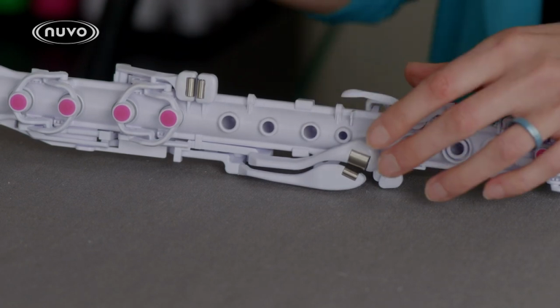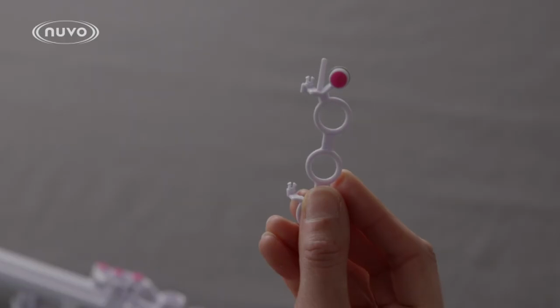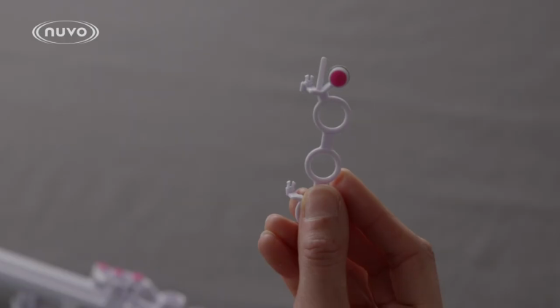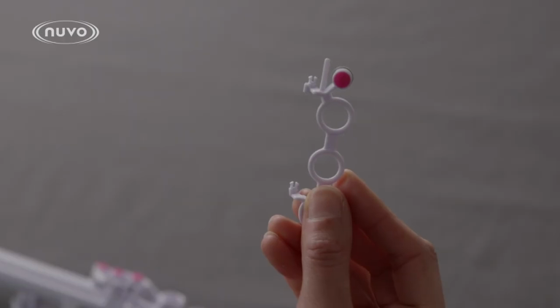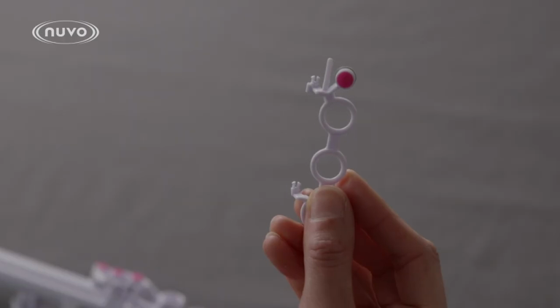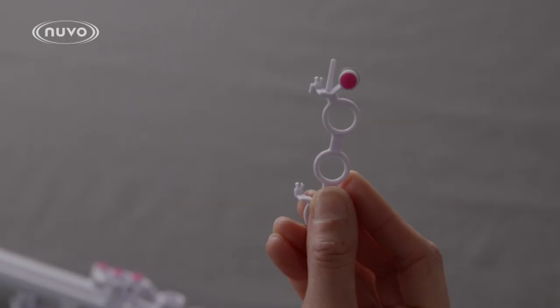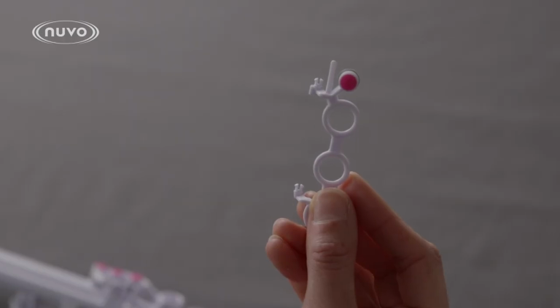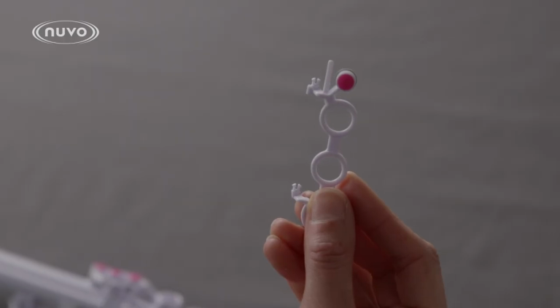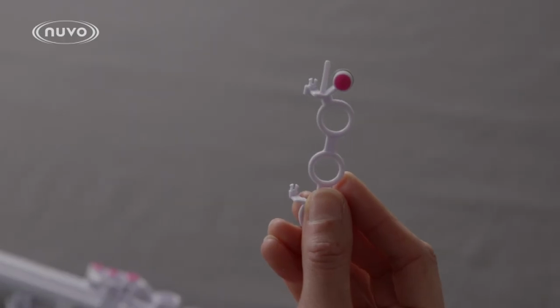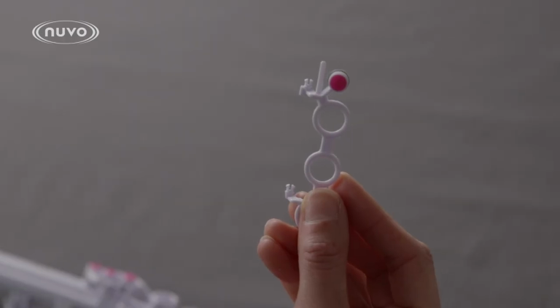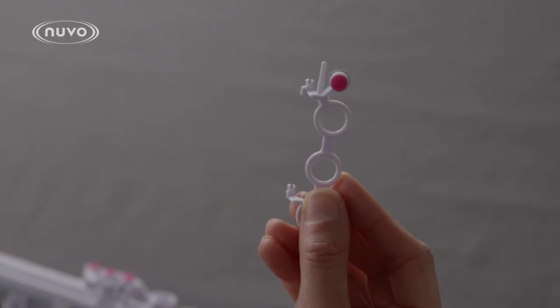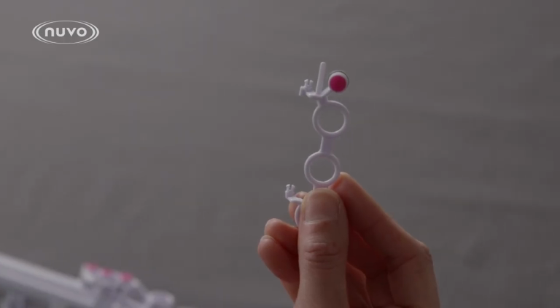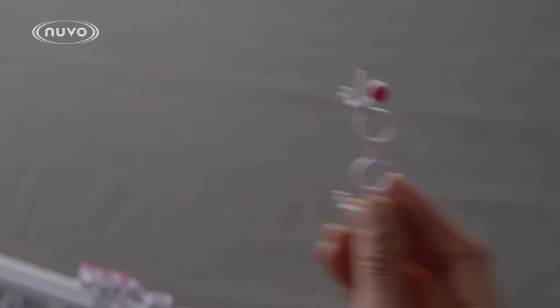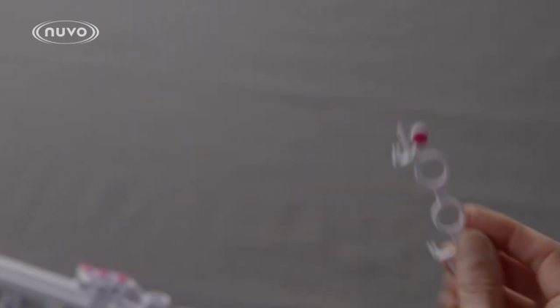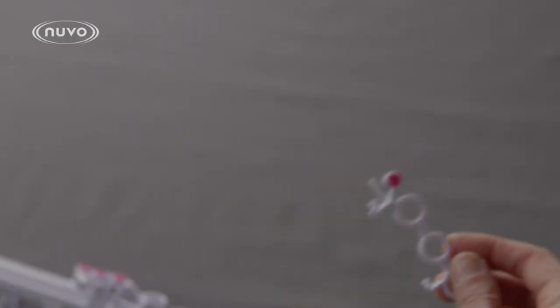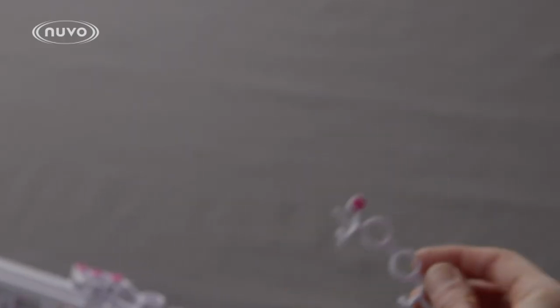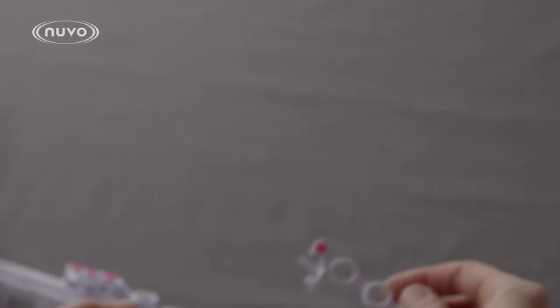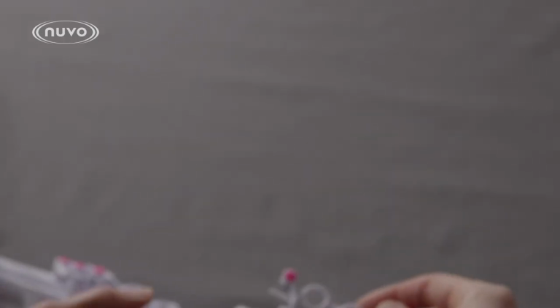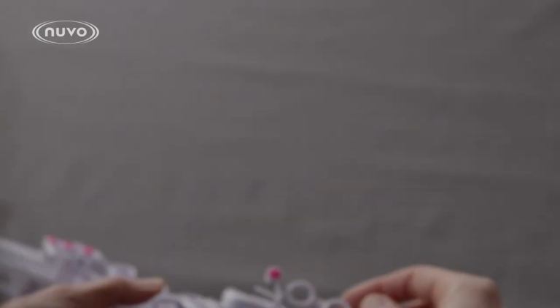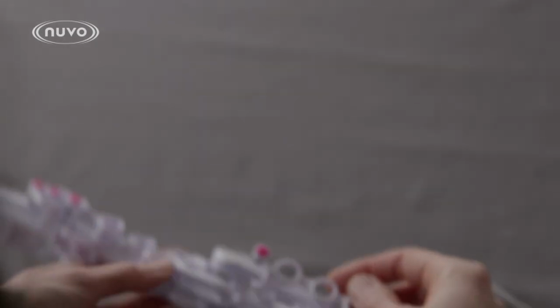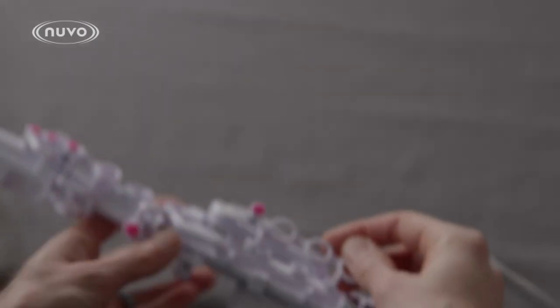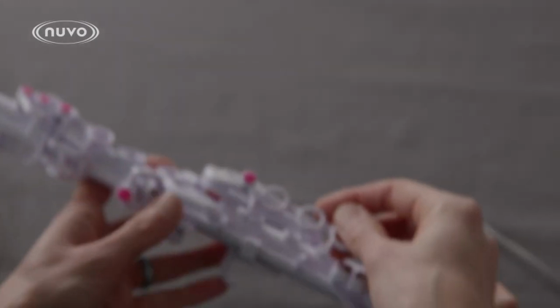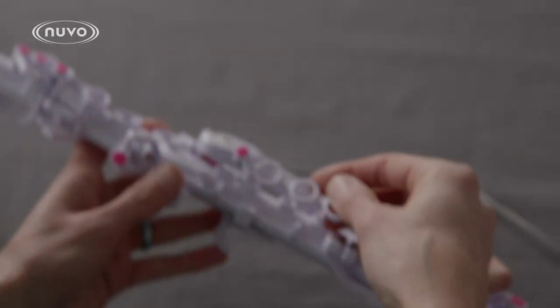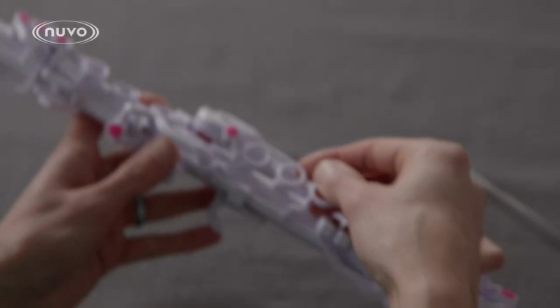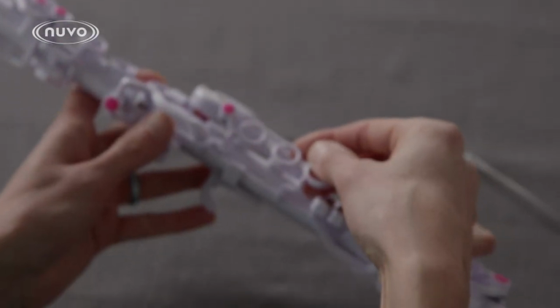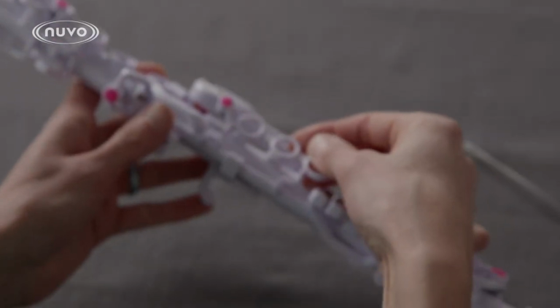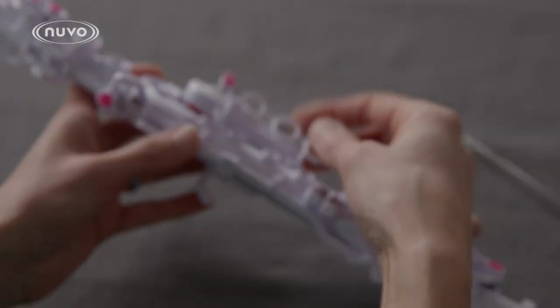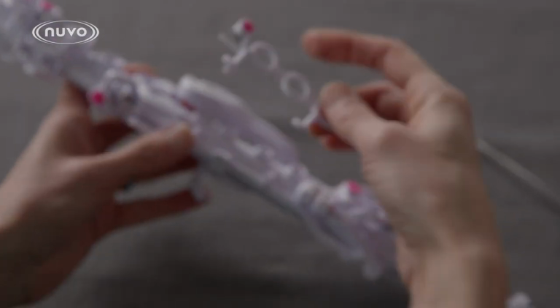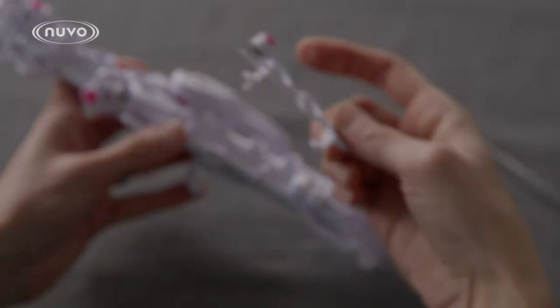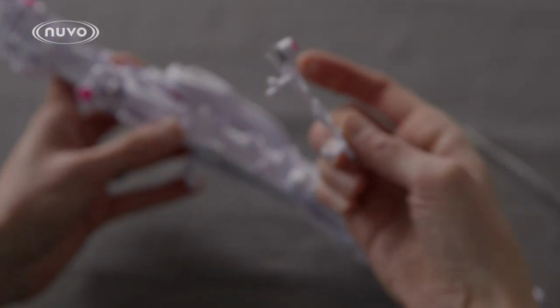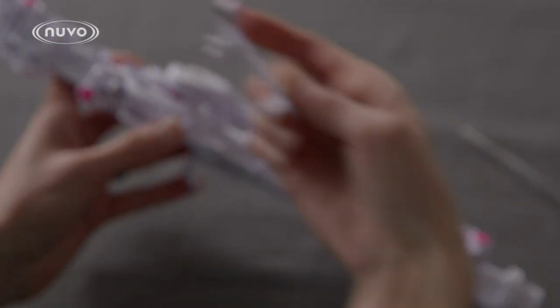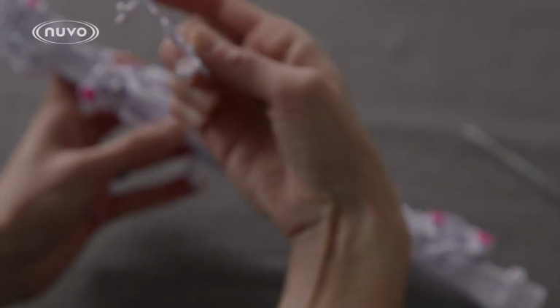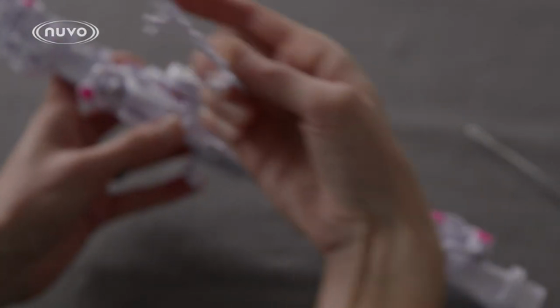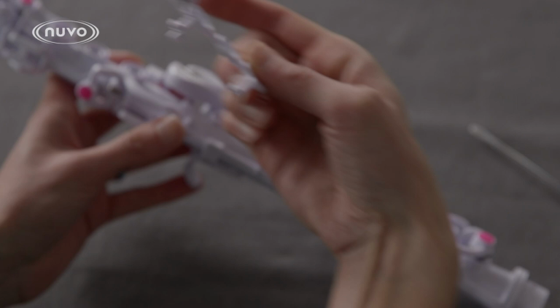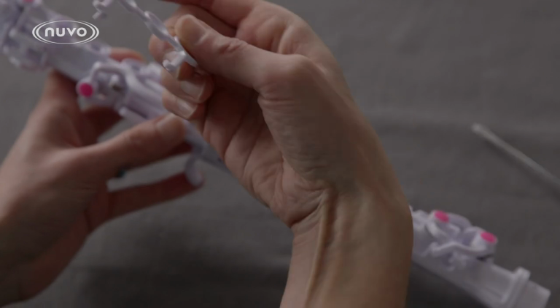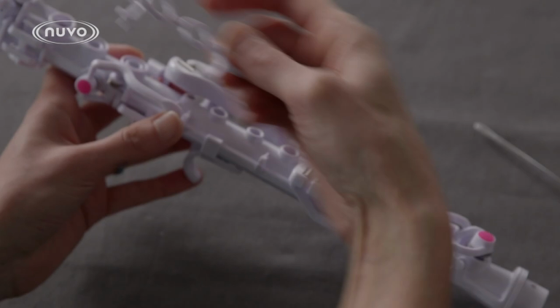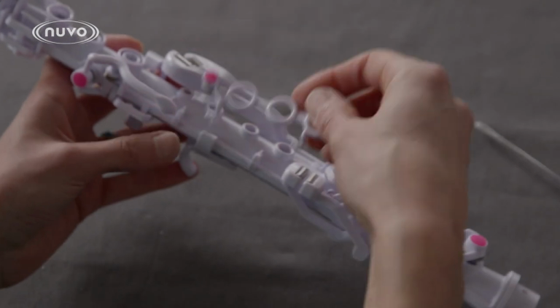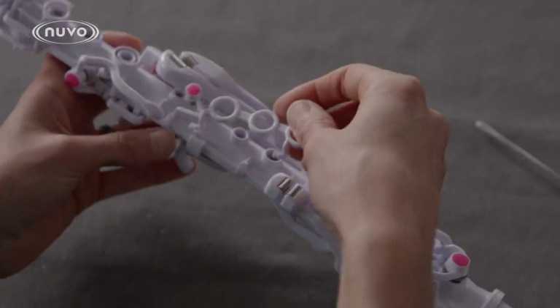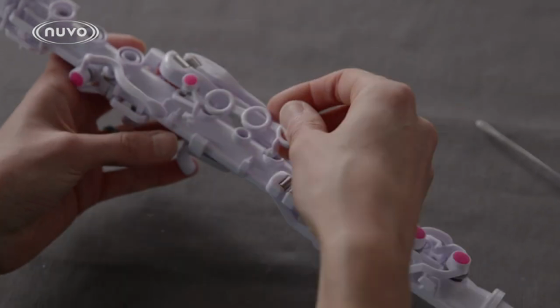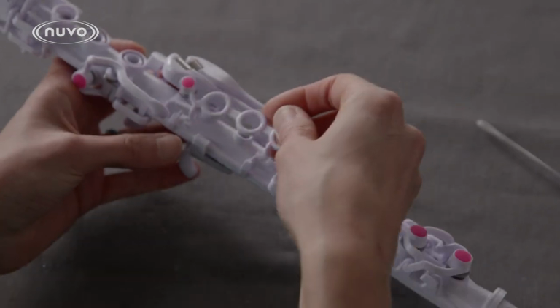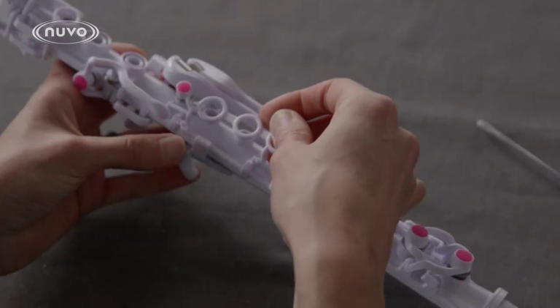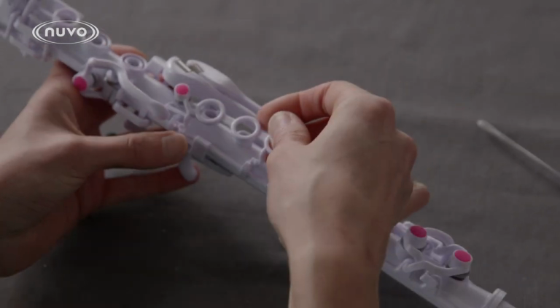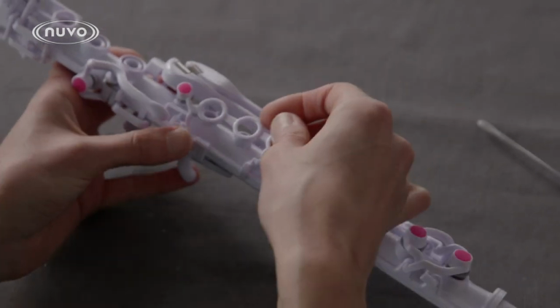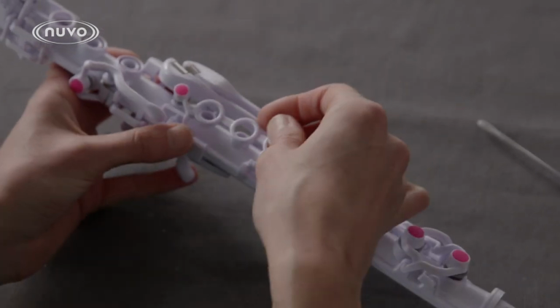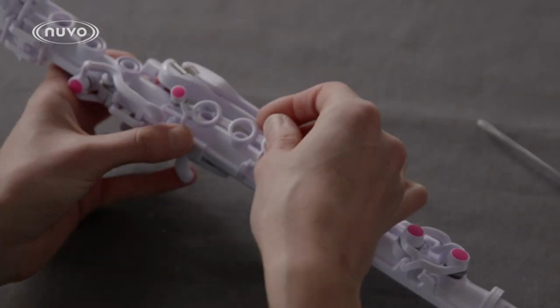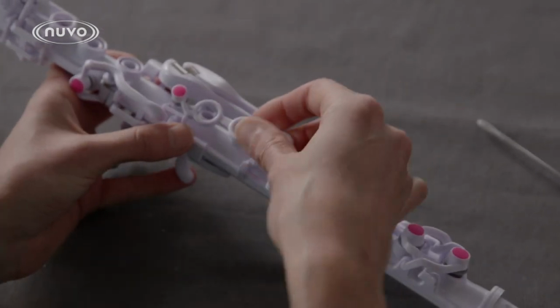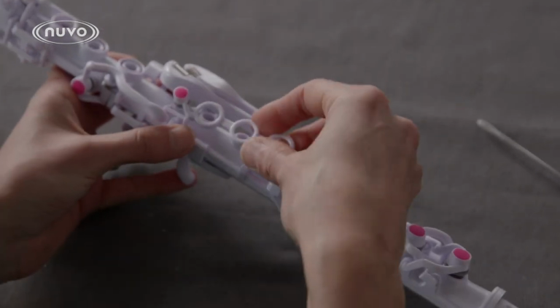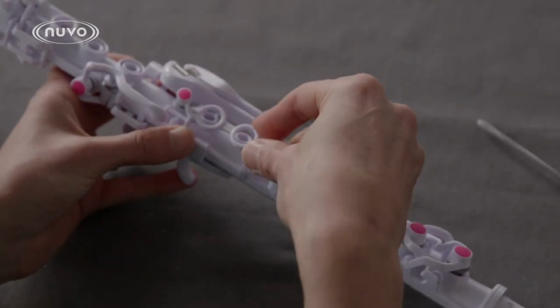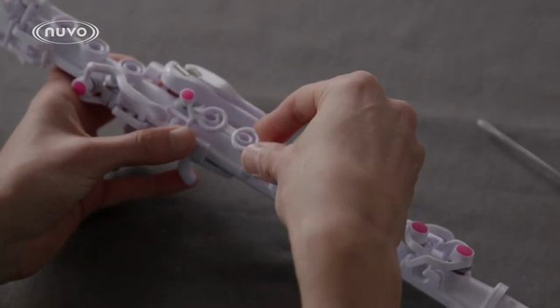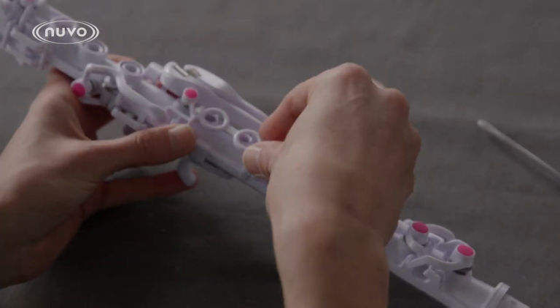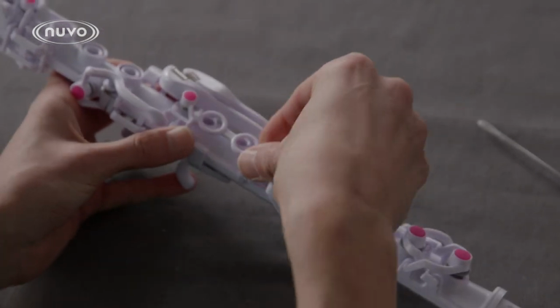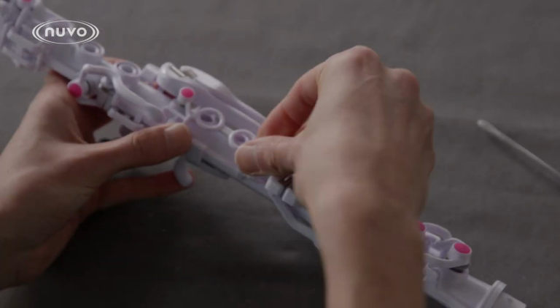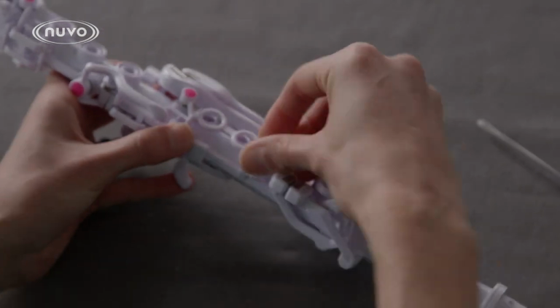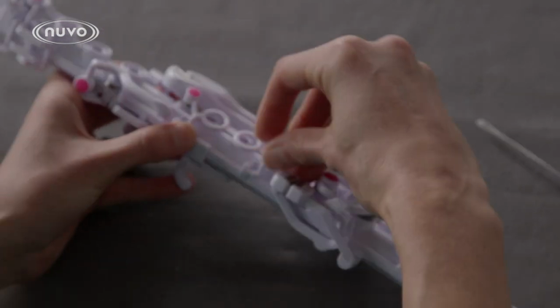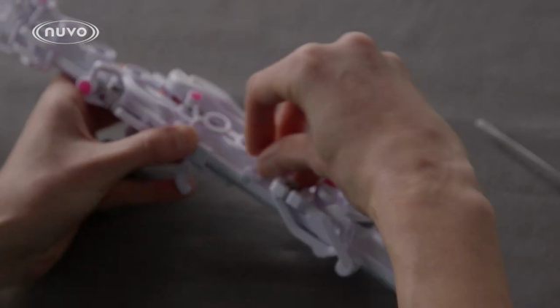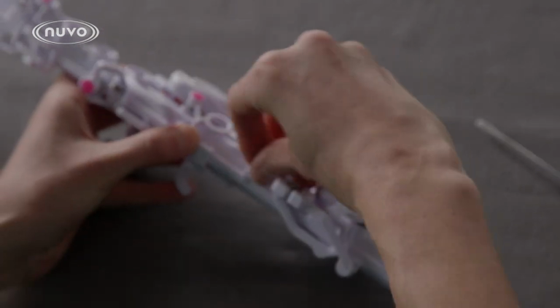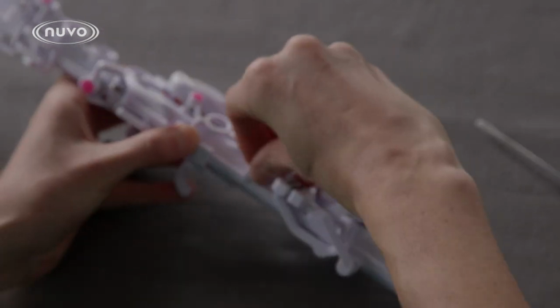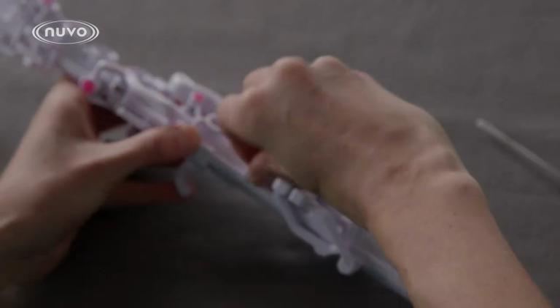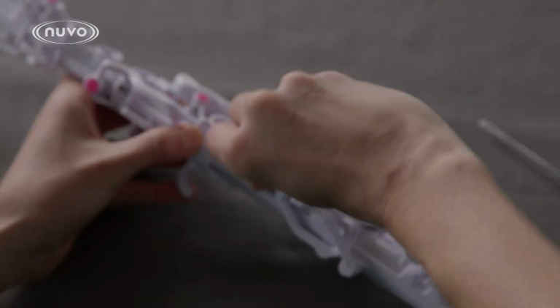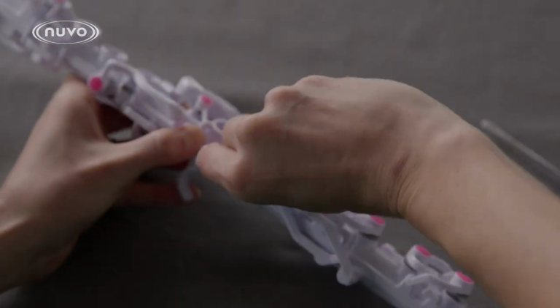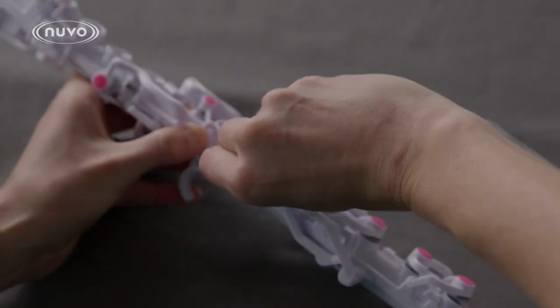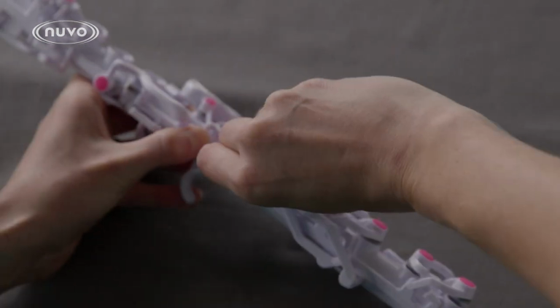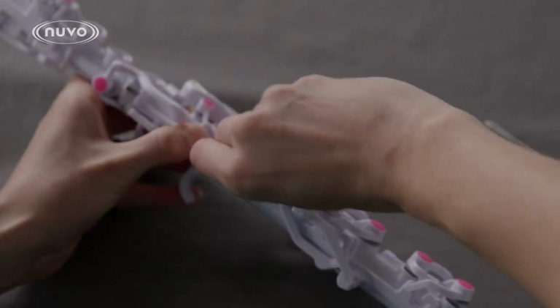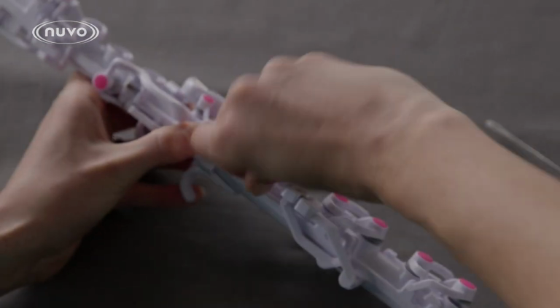When reattaching the right-hand key assembly, line up the mushroom joints with the sockets and press firmly upwards.